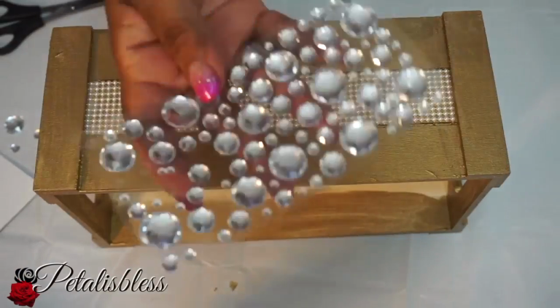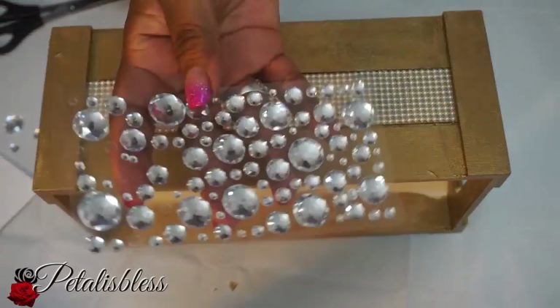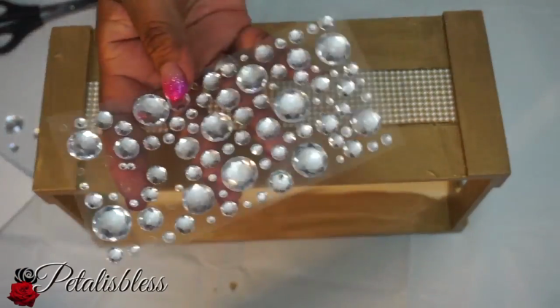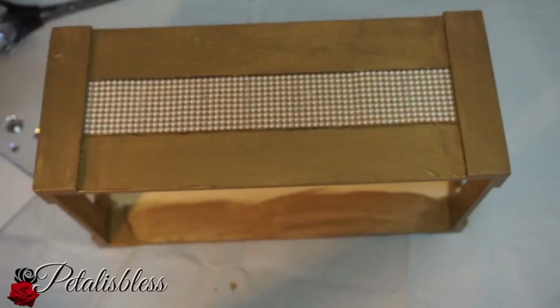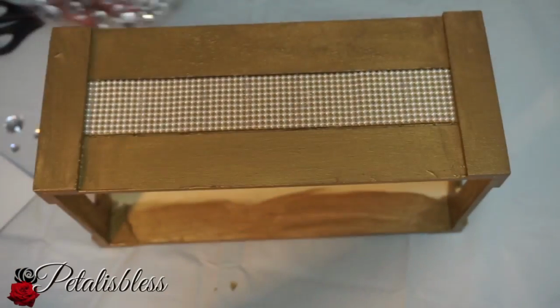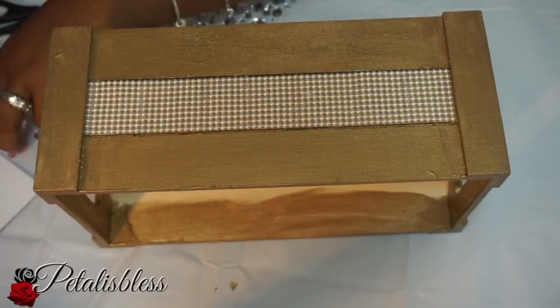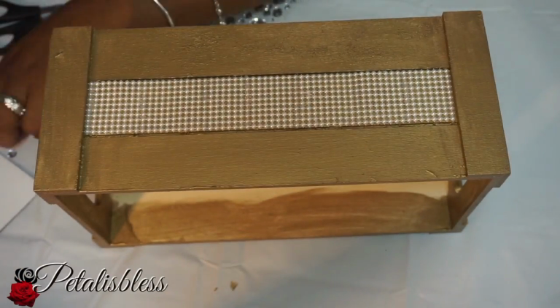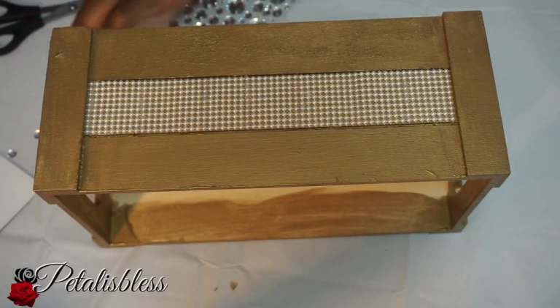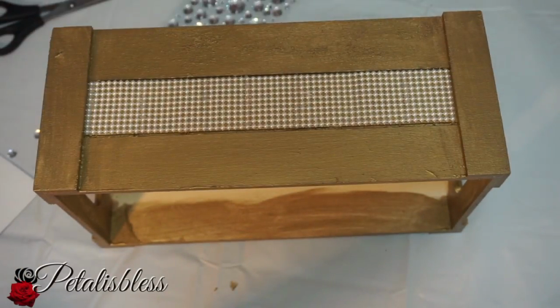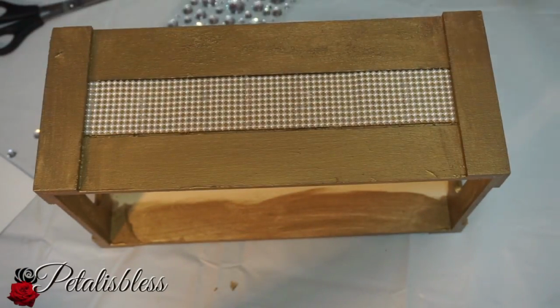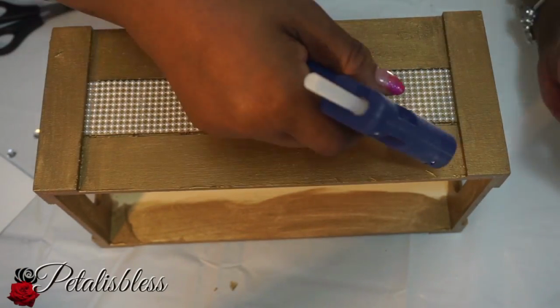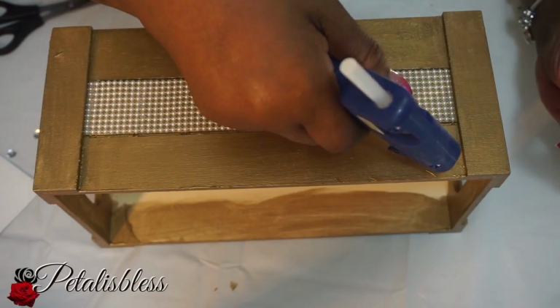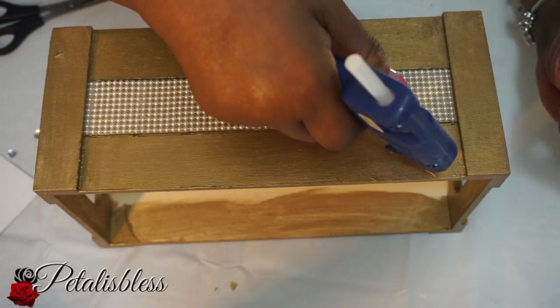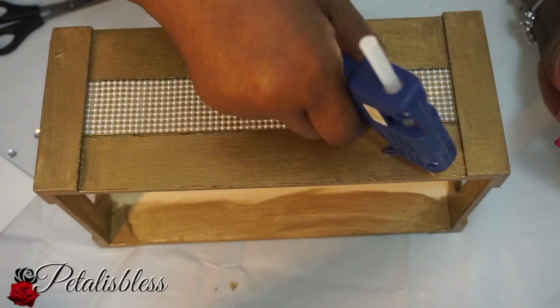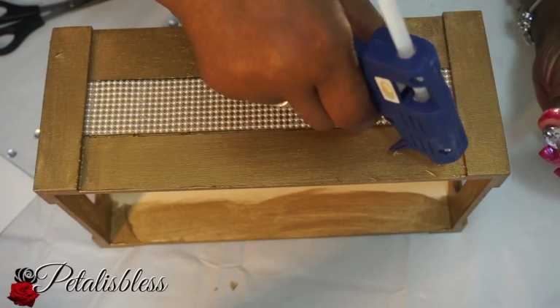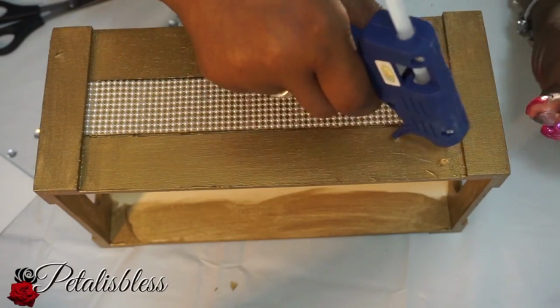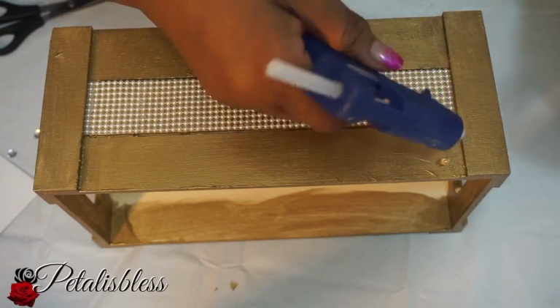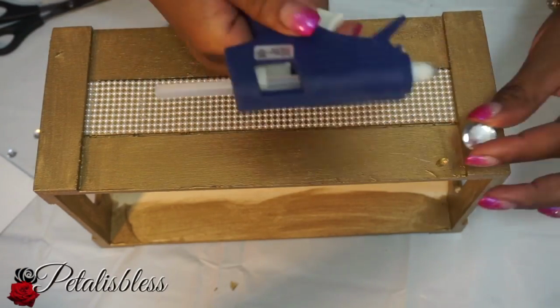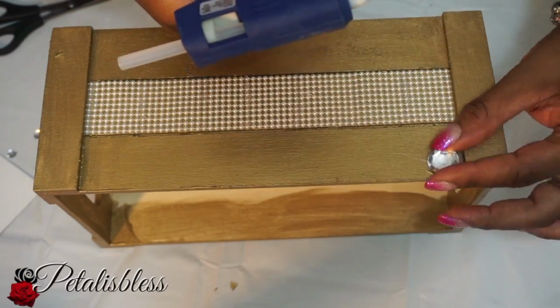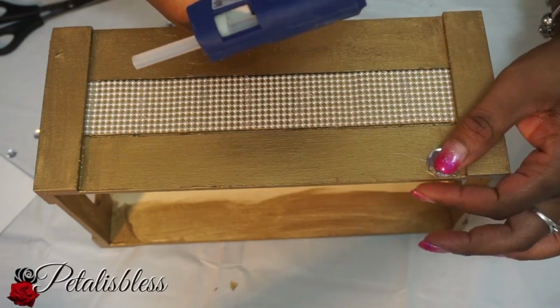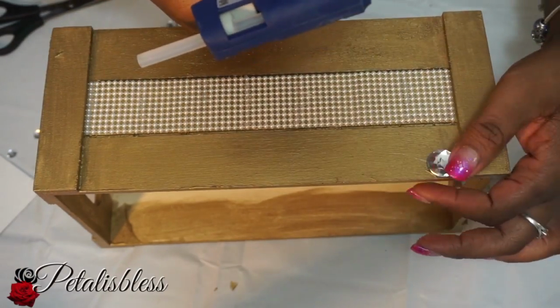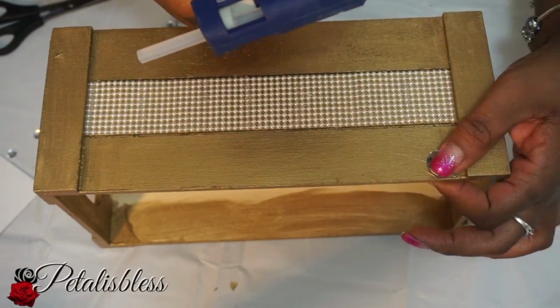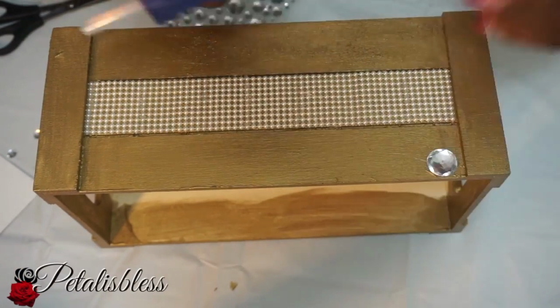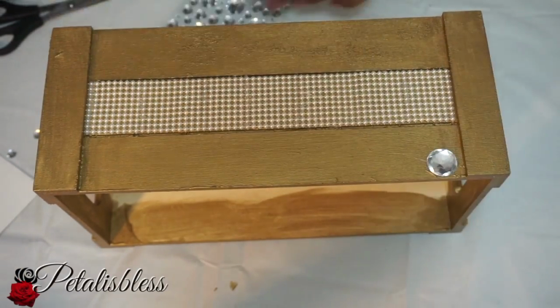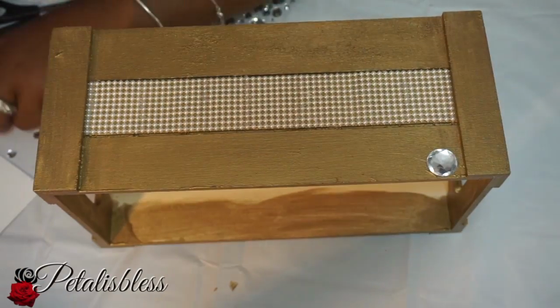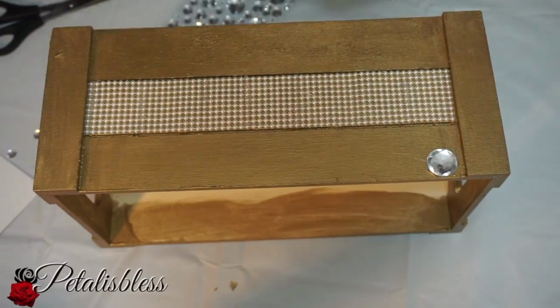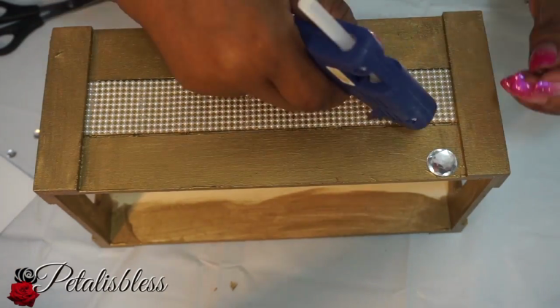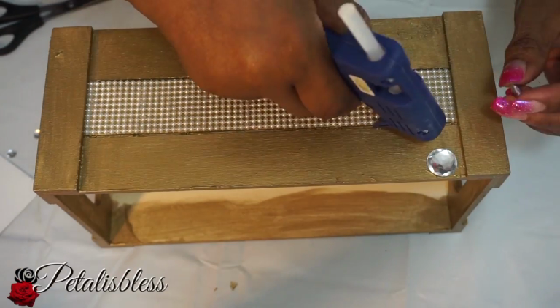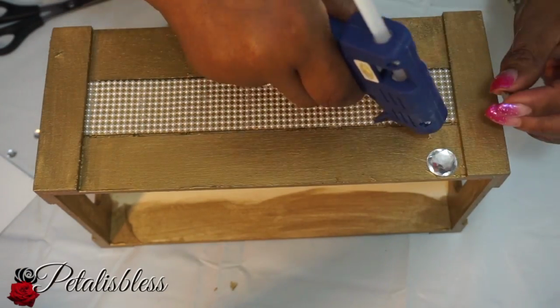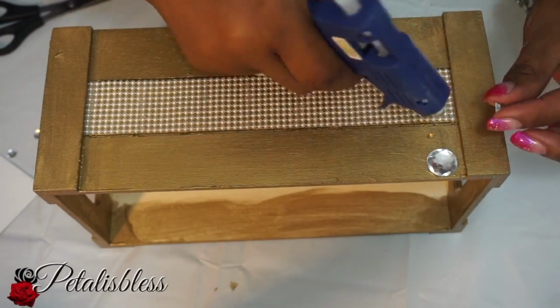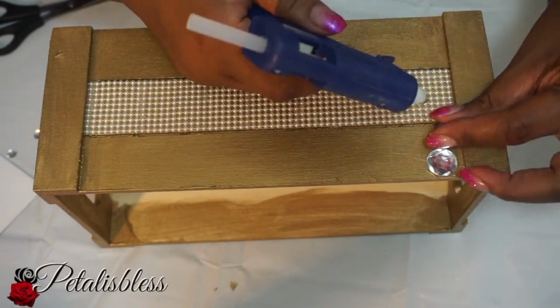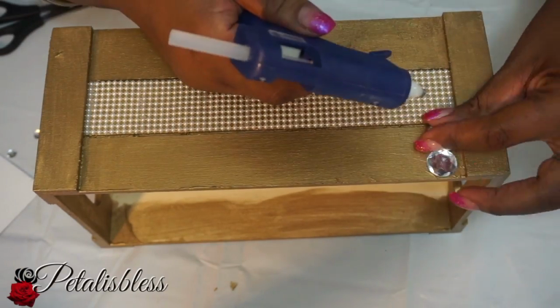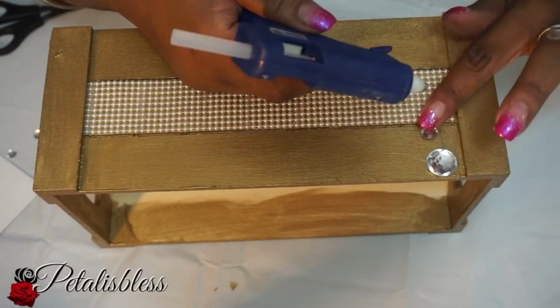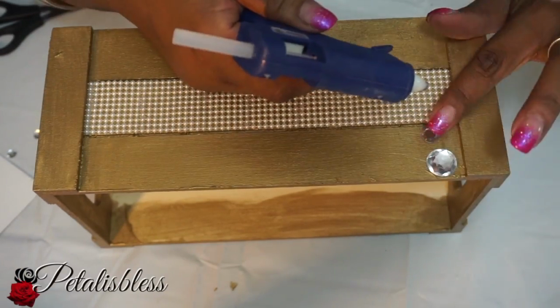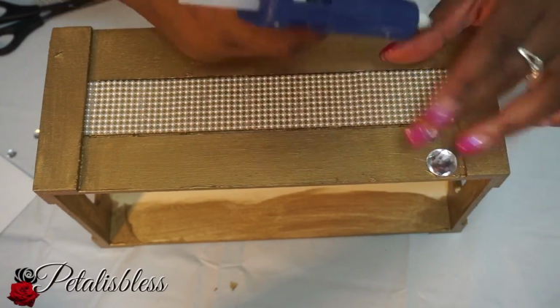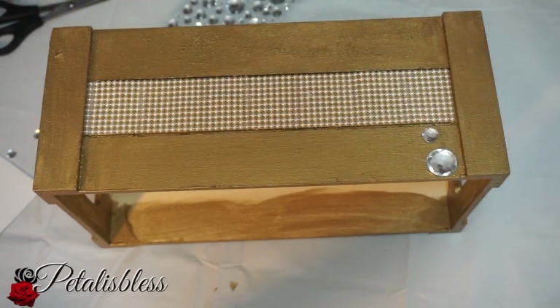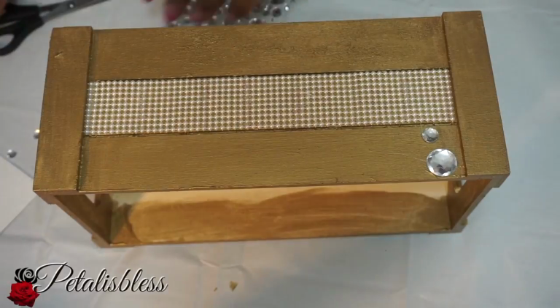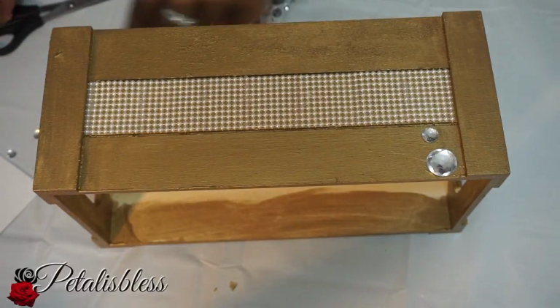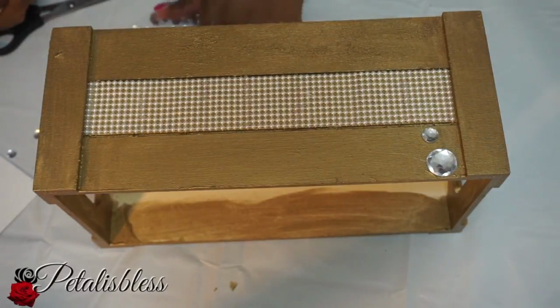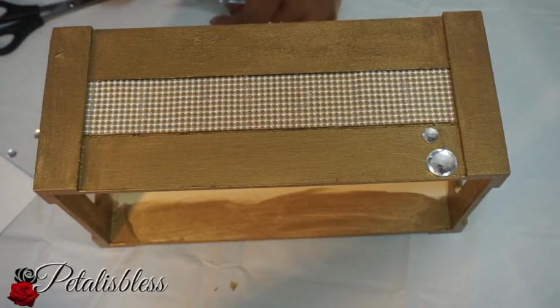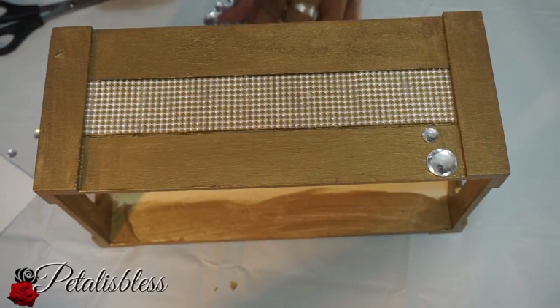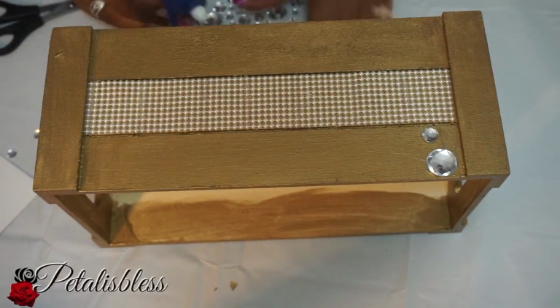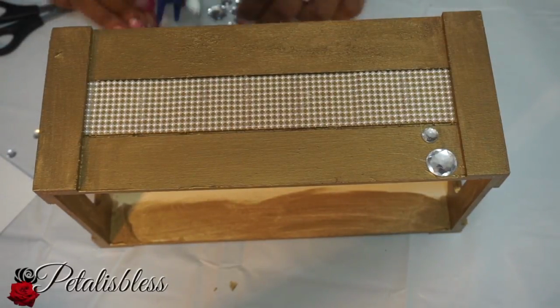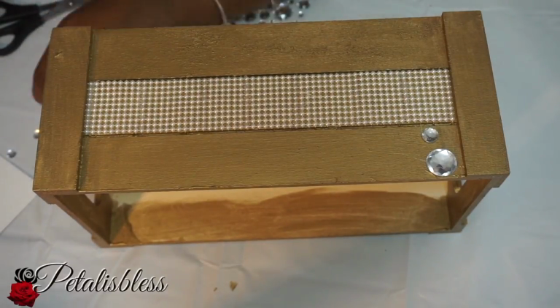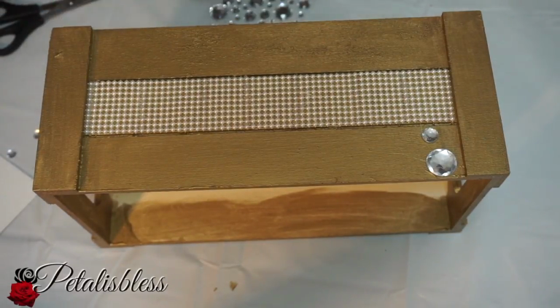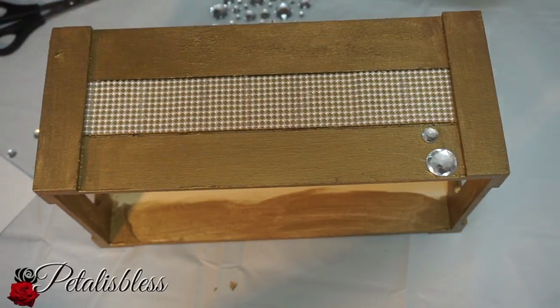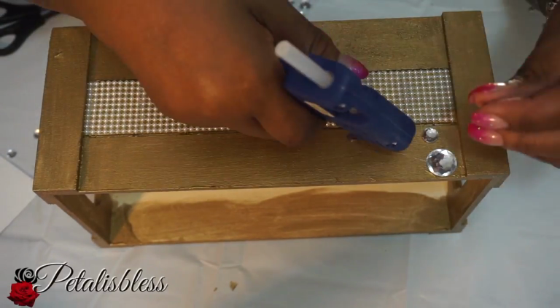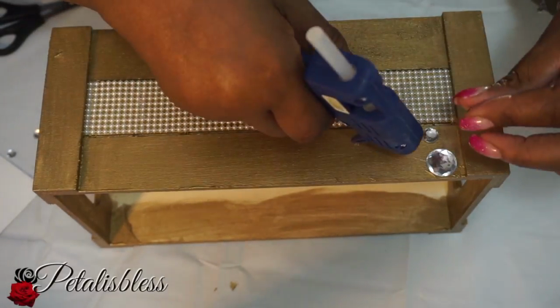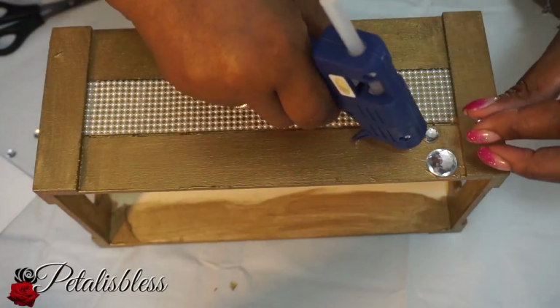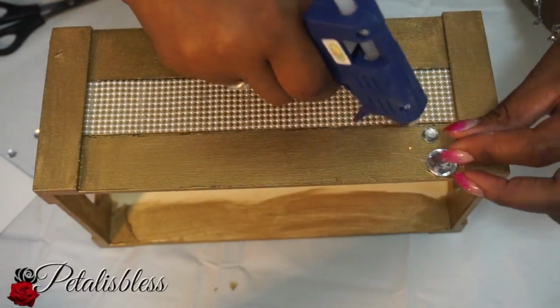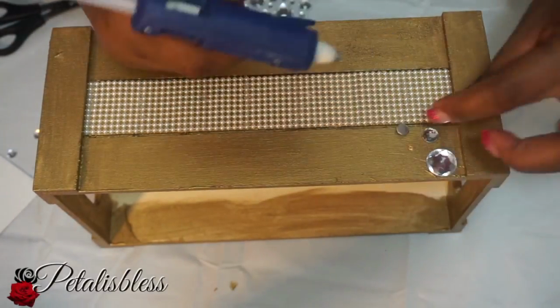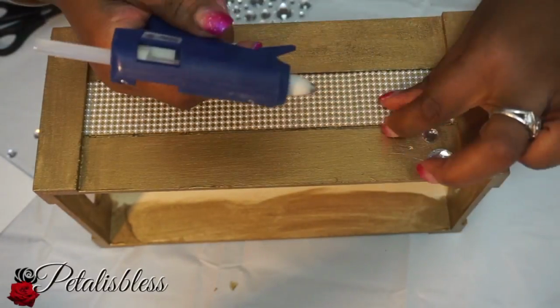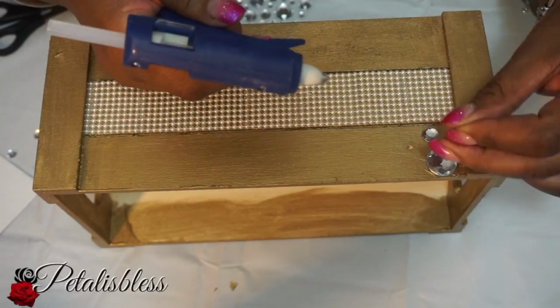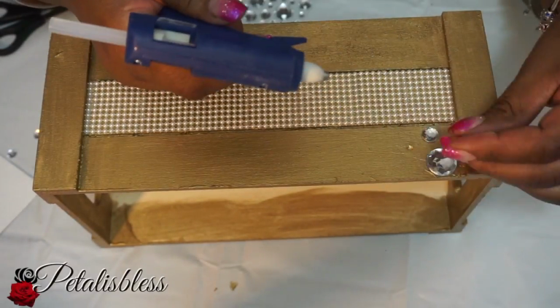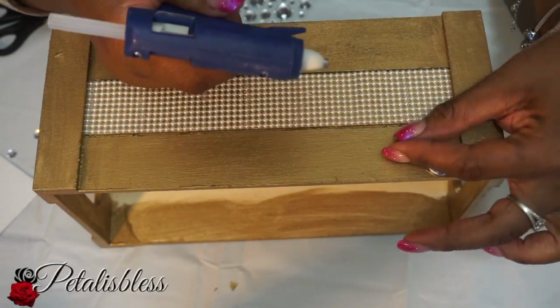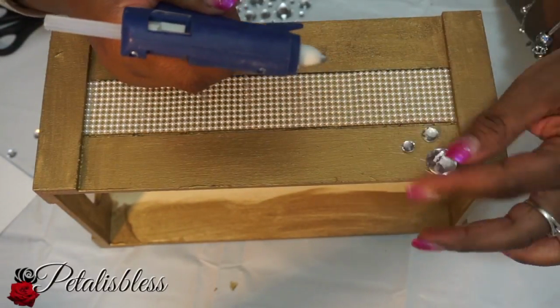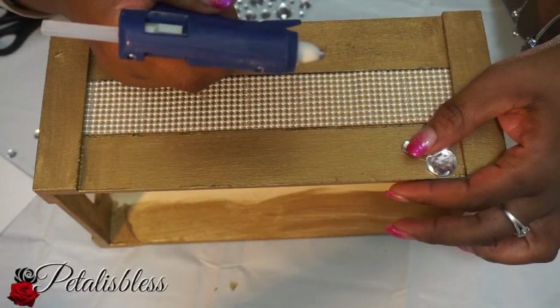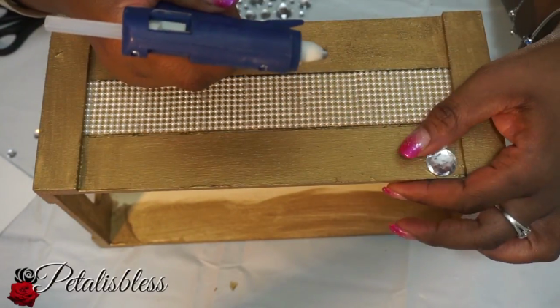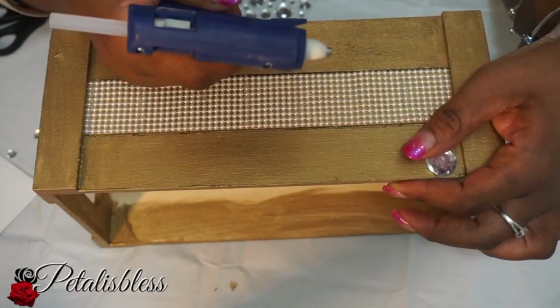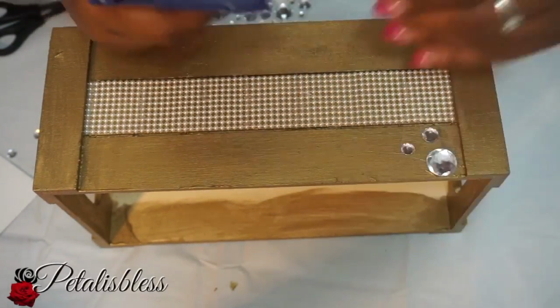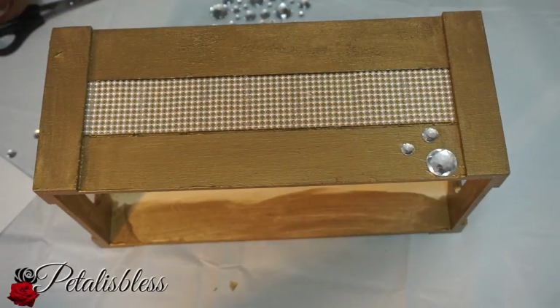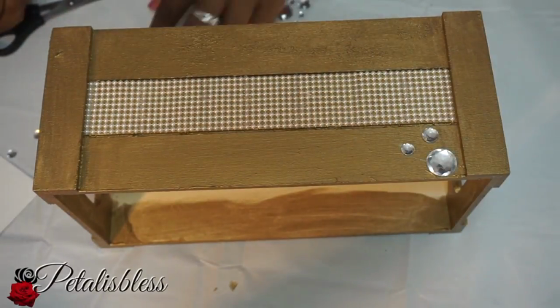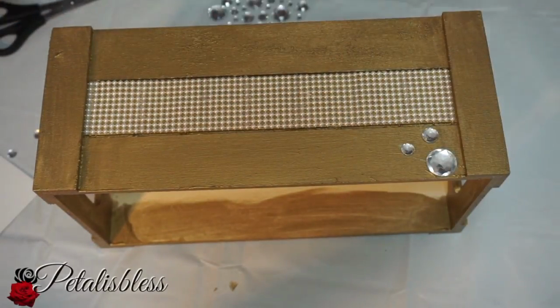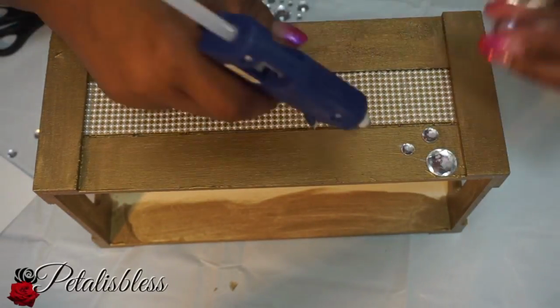Now we're gonna add our crystal gems to the top part of the box, going all the way around, also on the top.